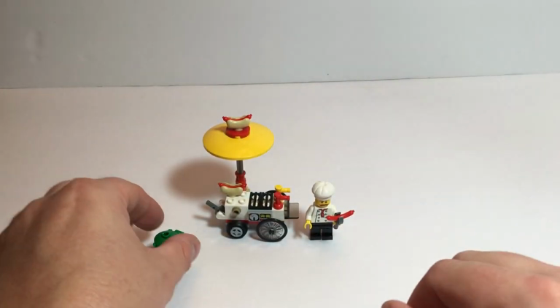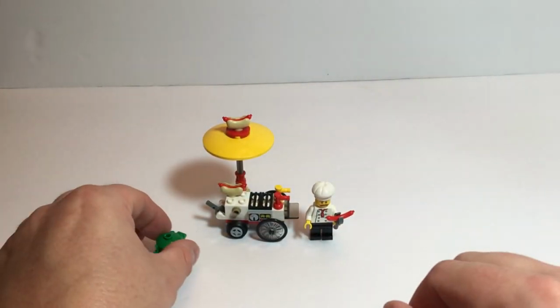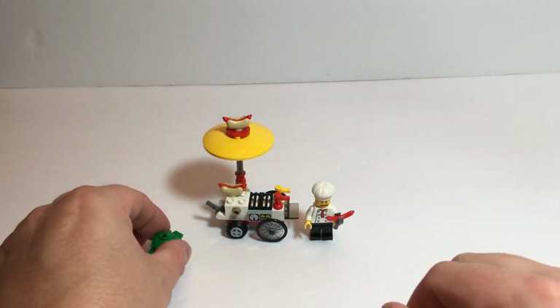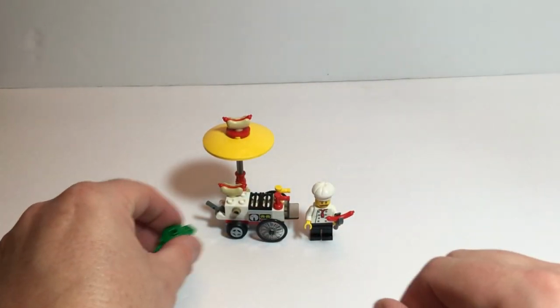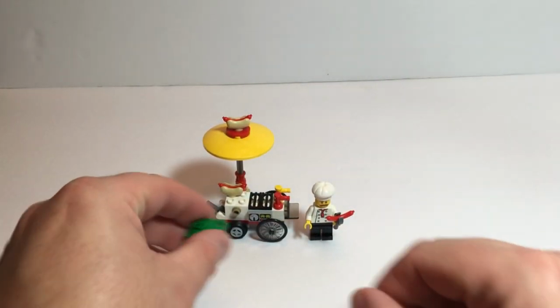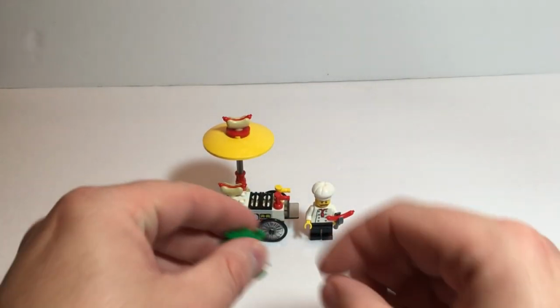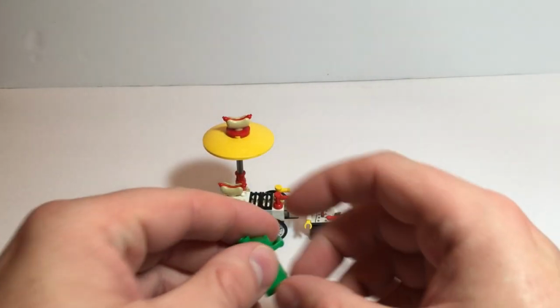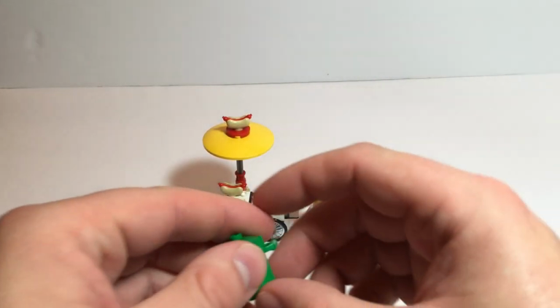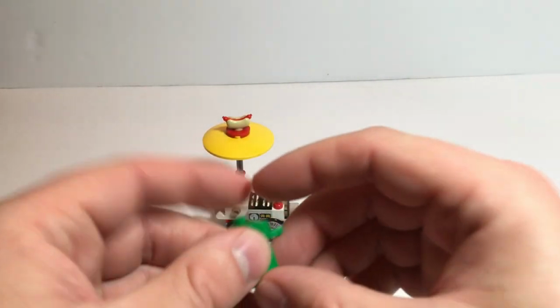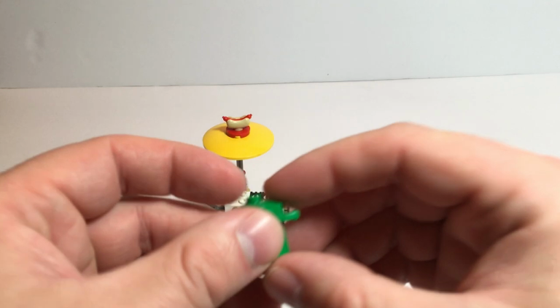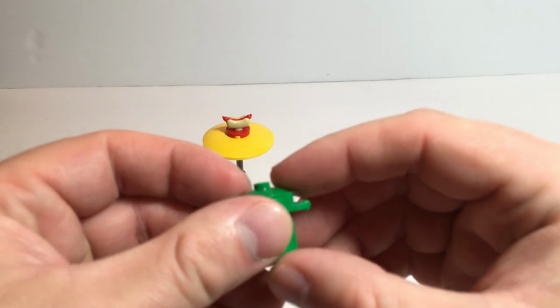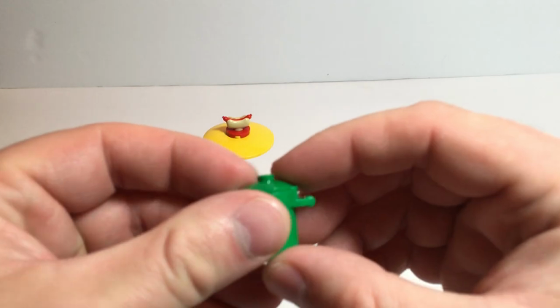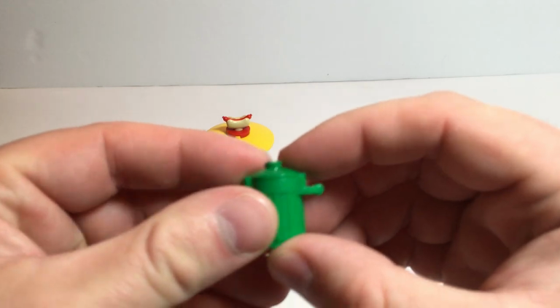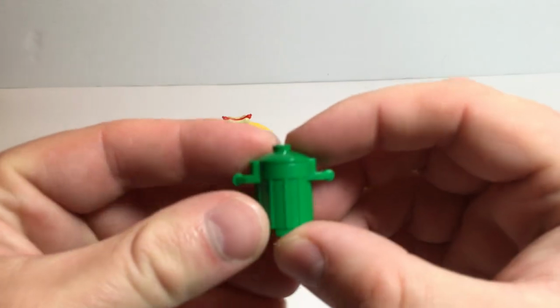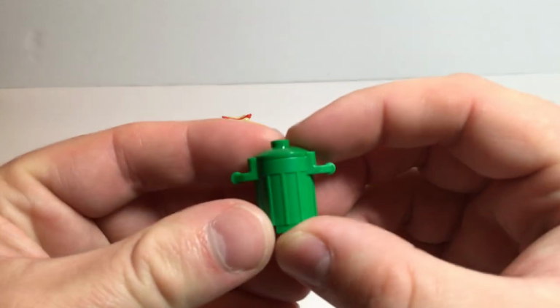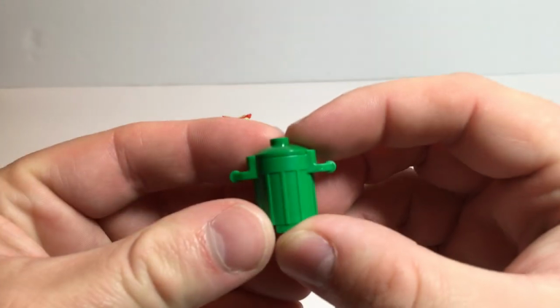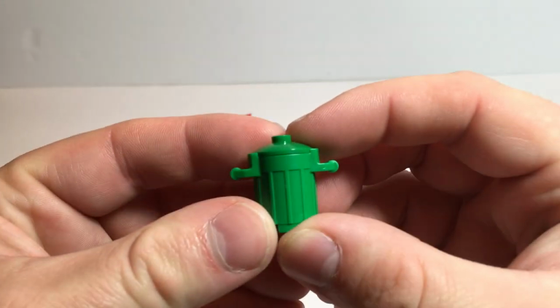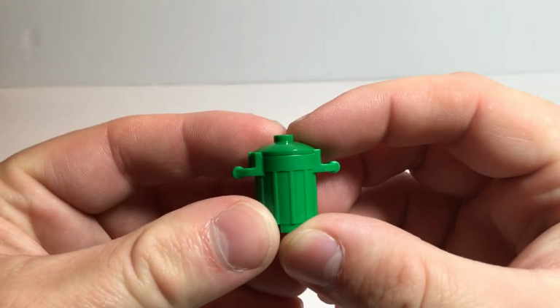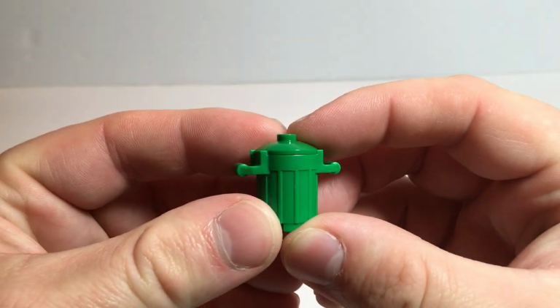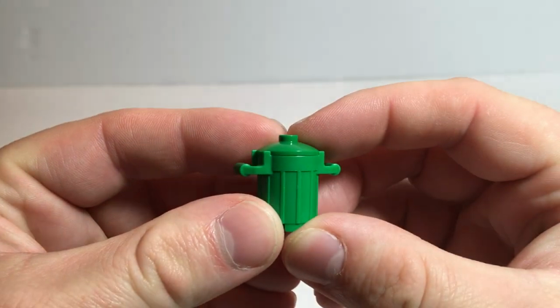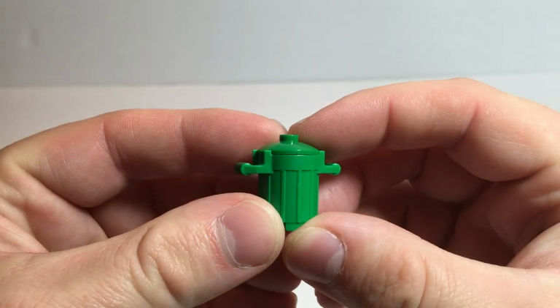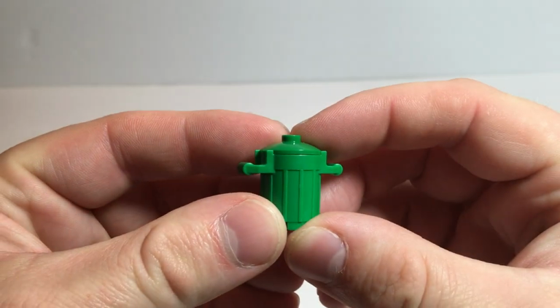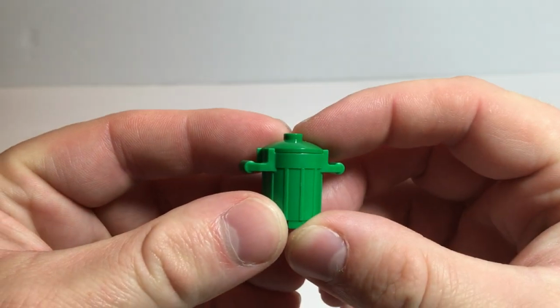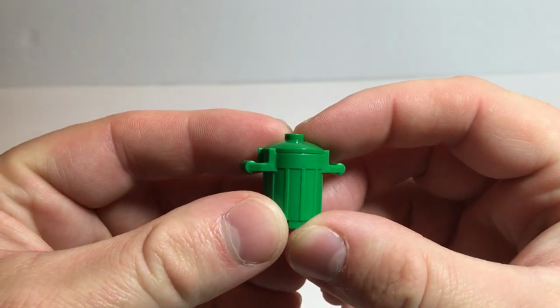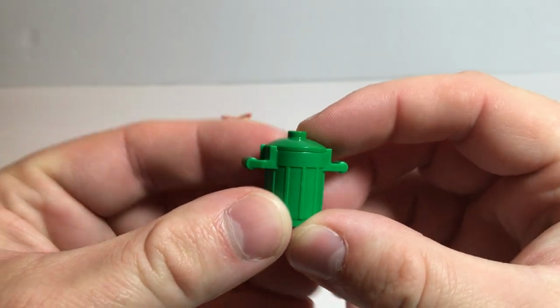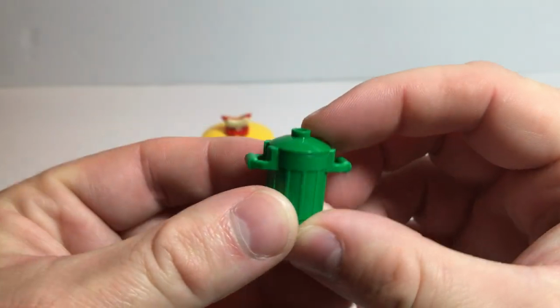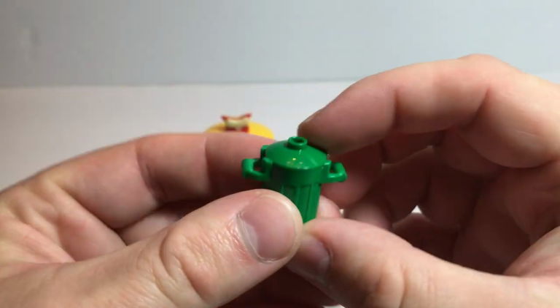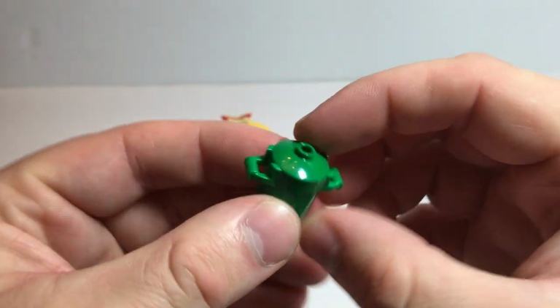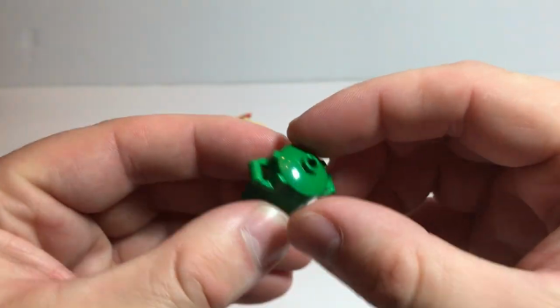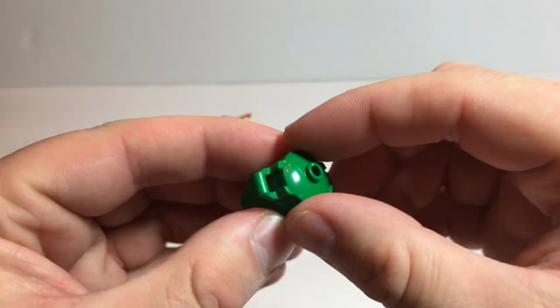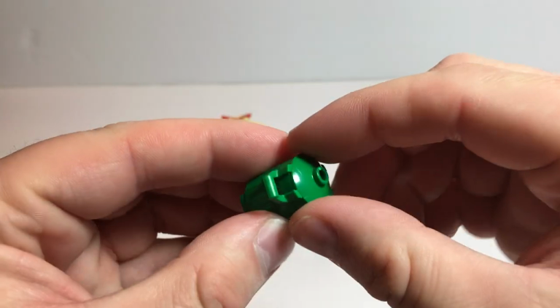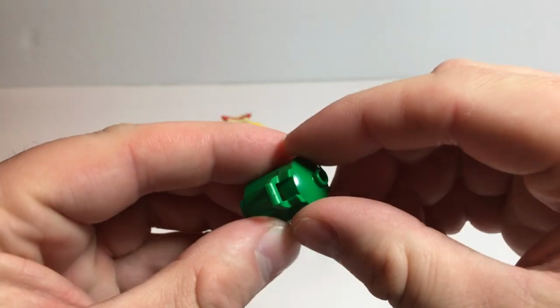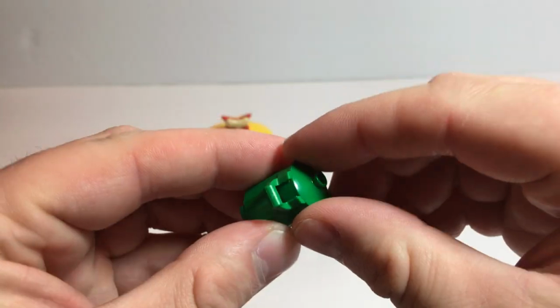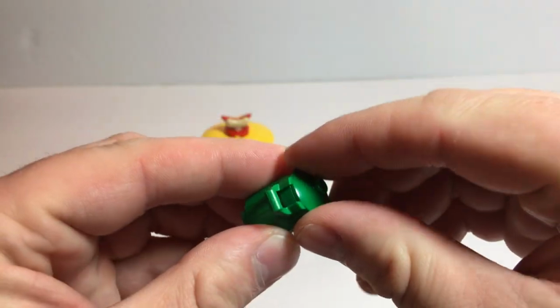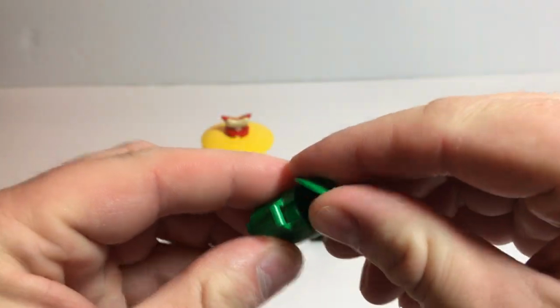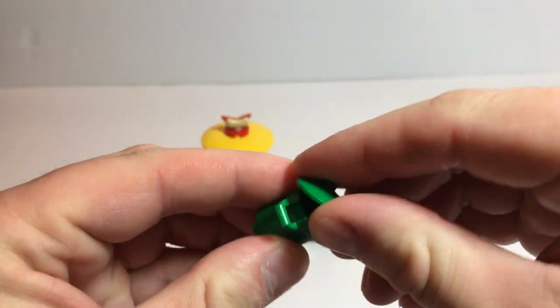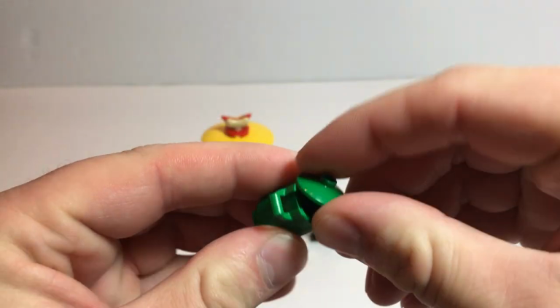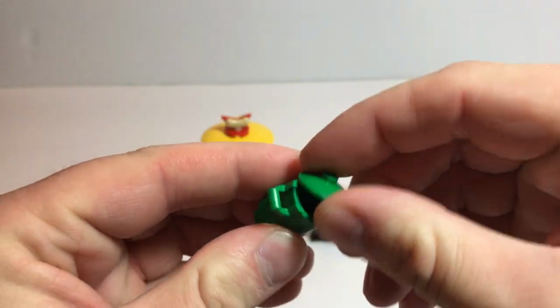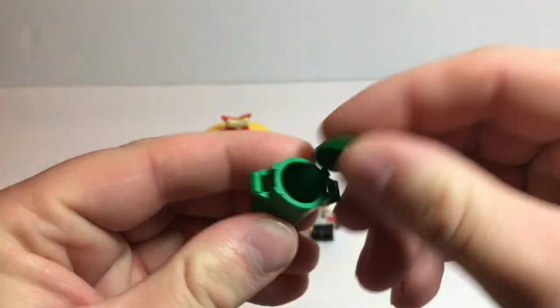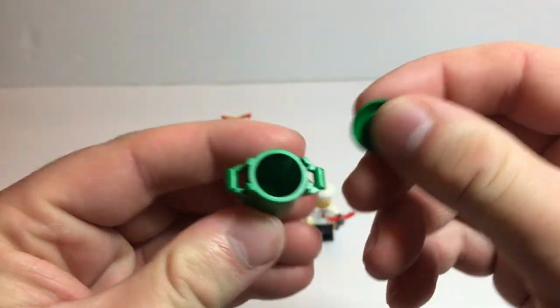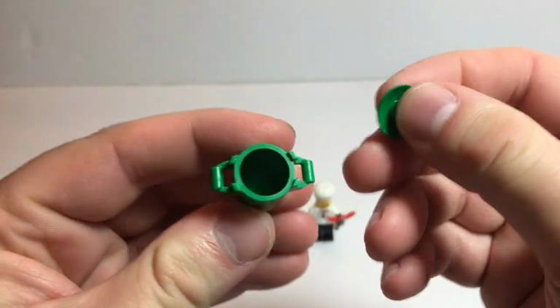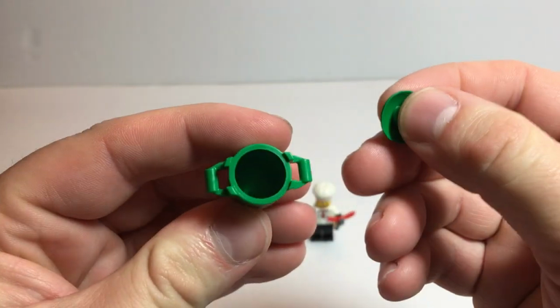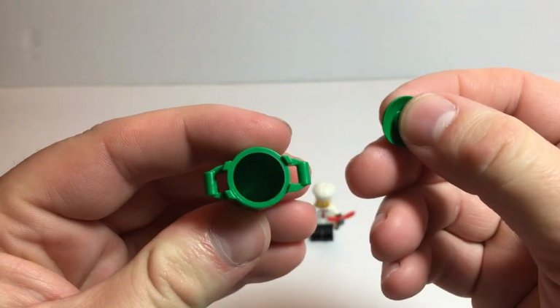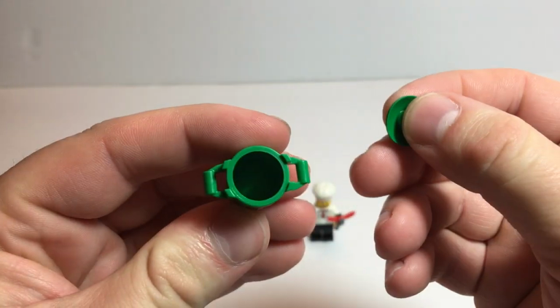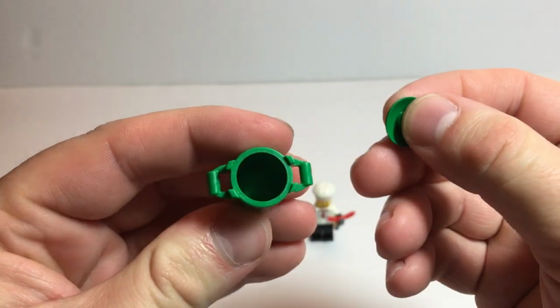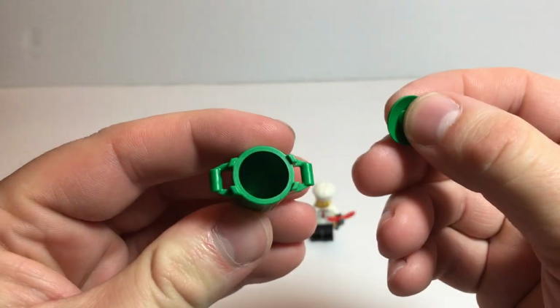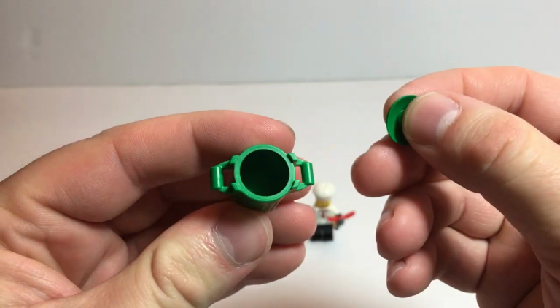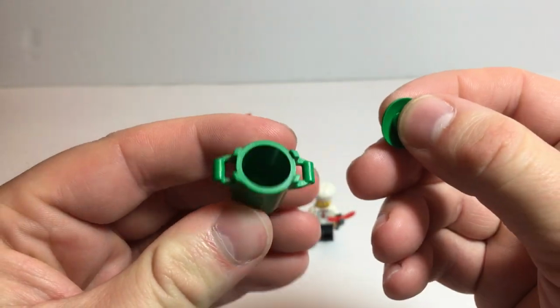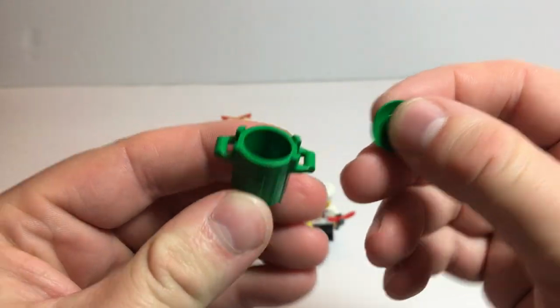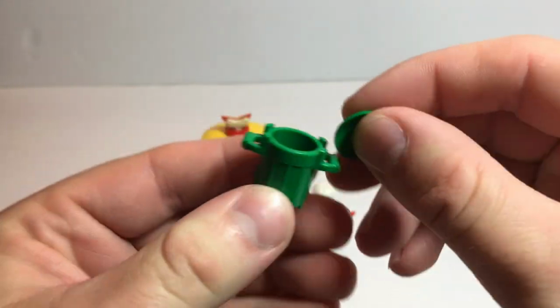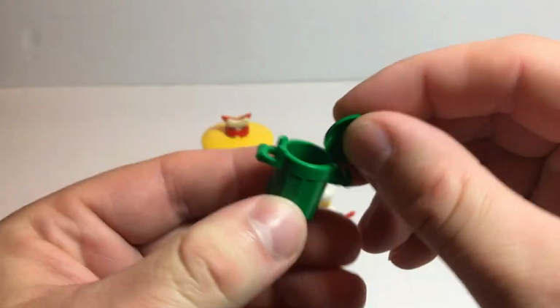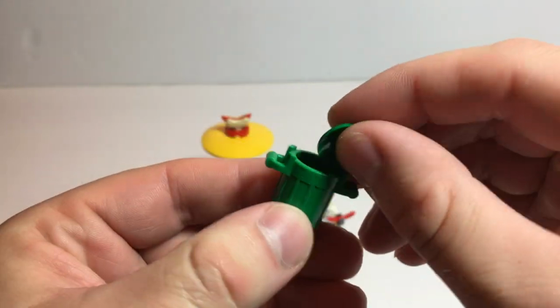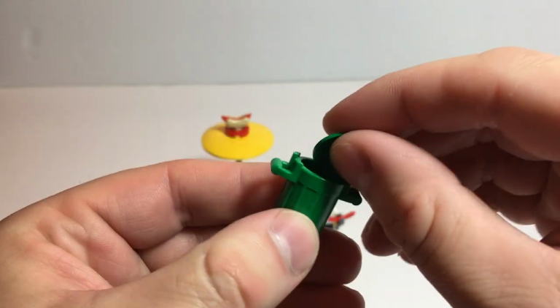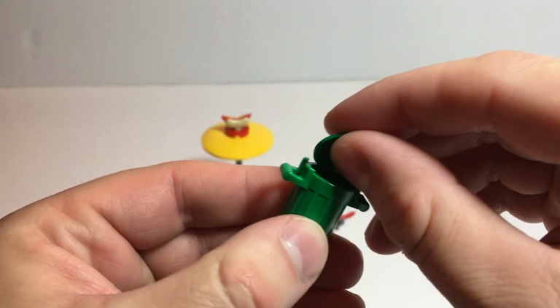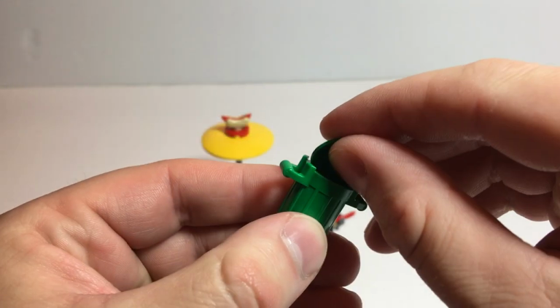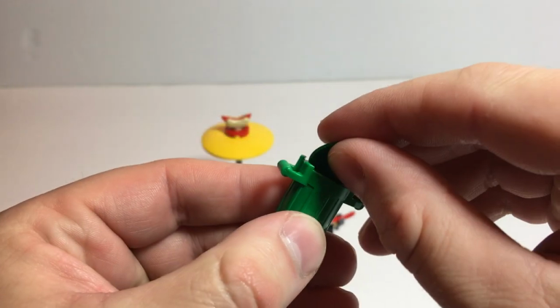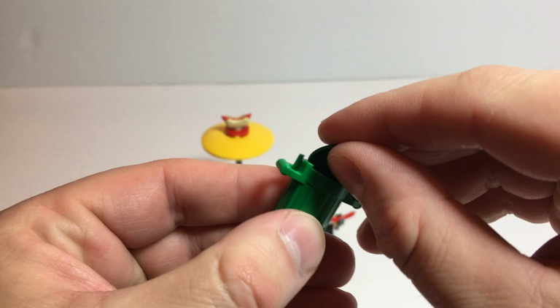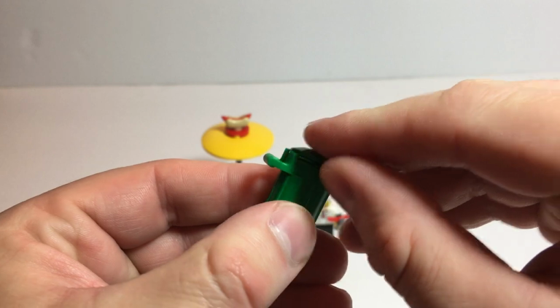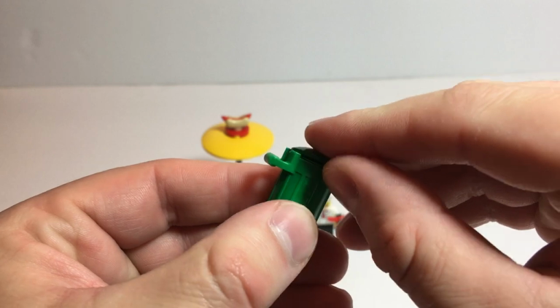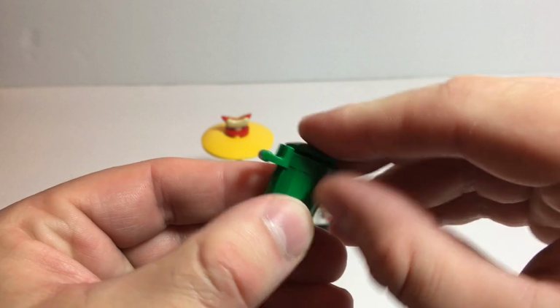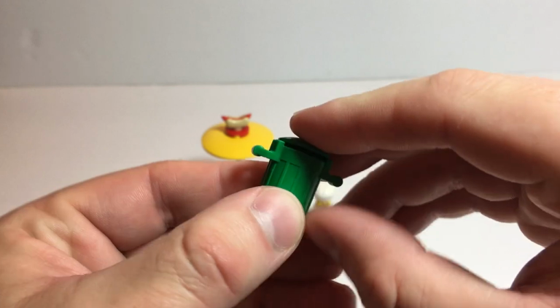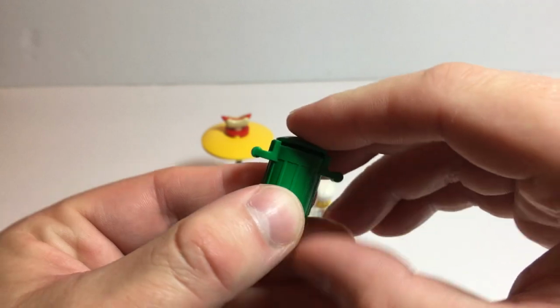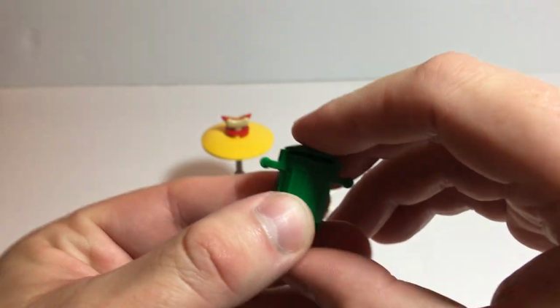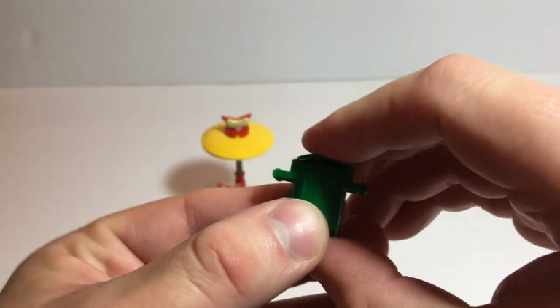Oh, before I forget — it's got a garbage can. Very important.